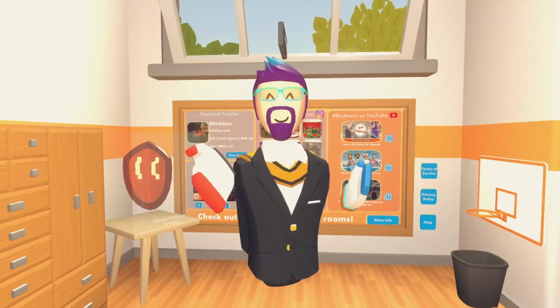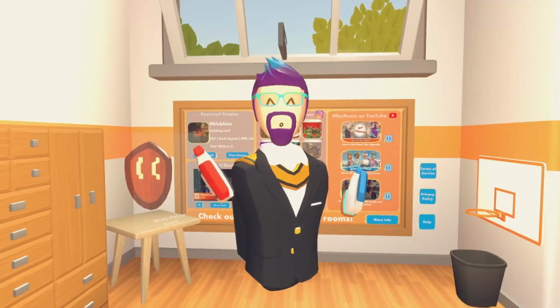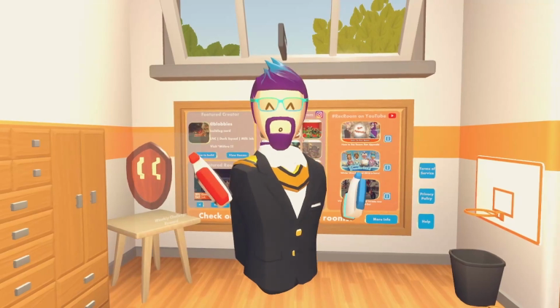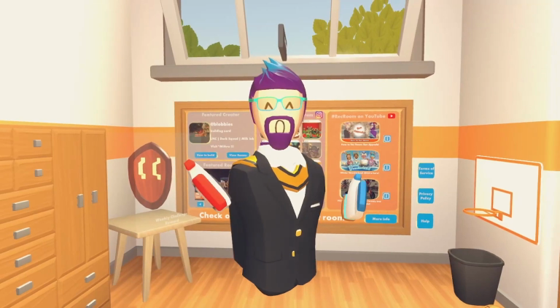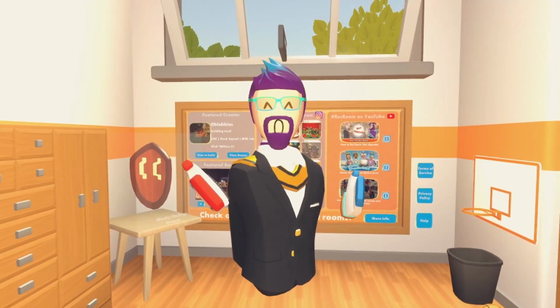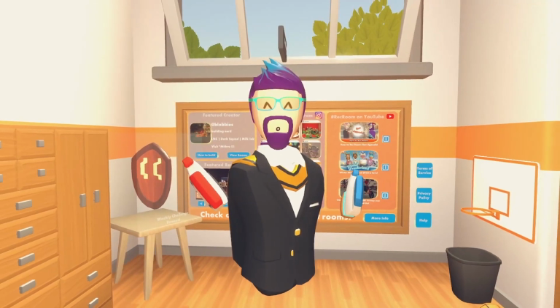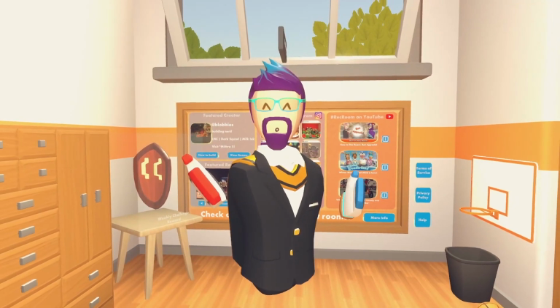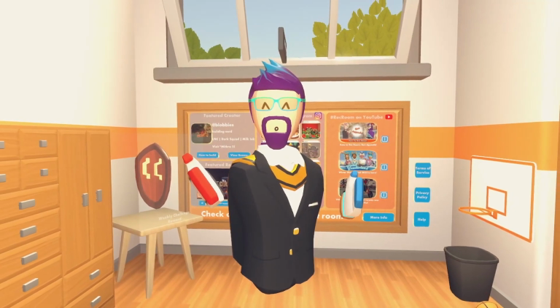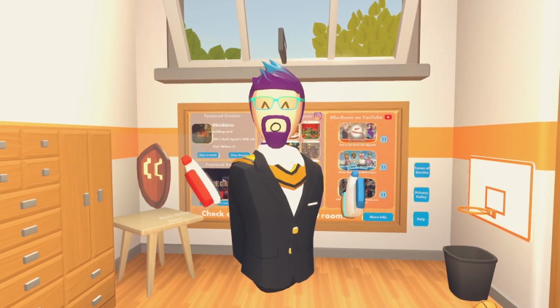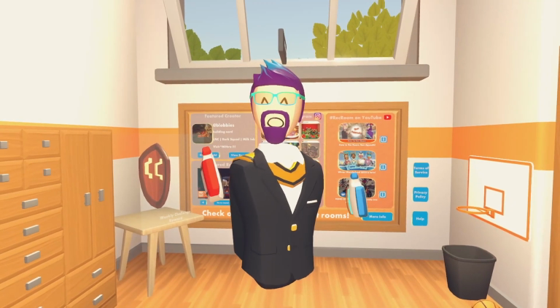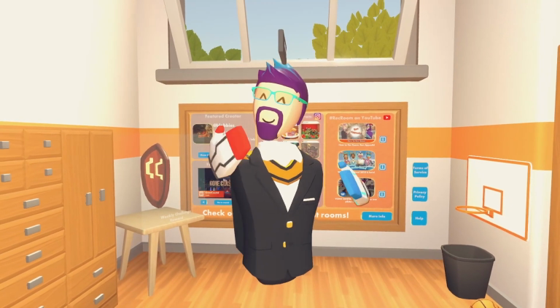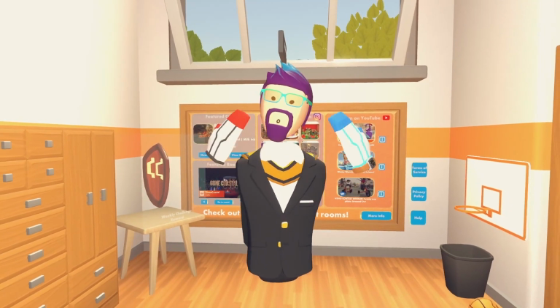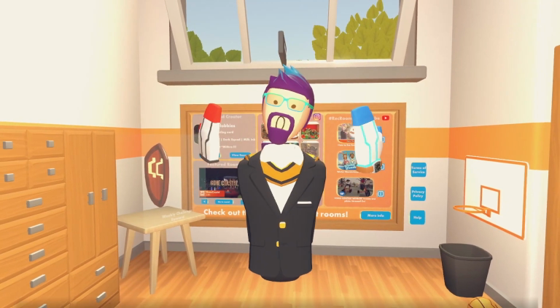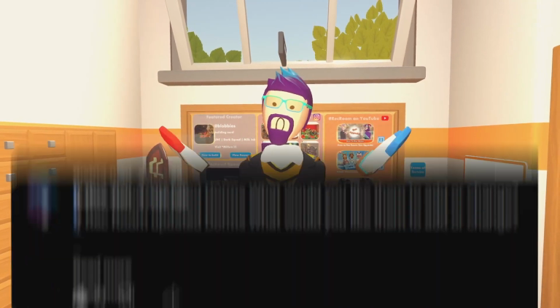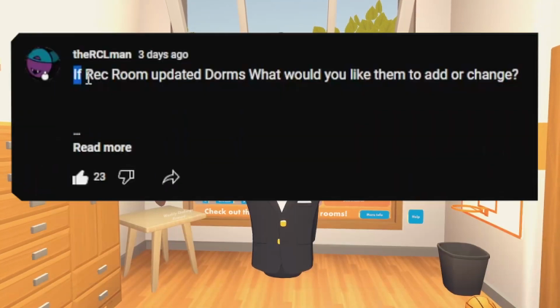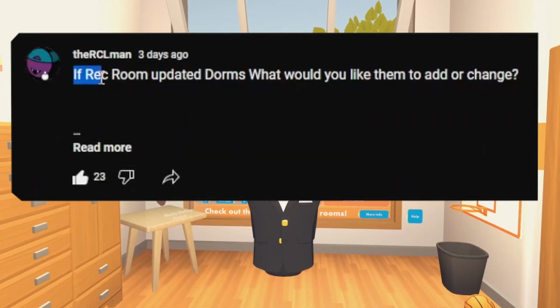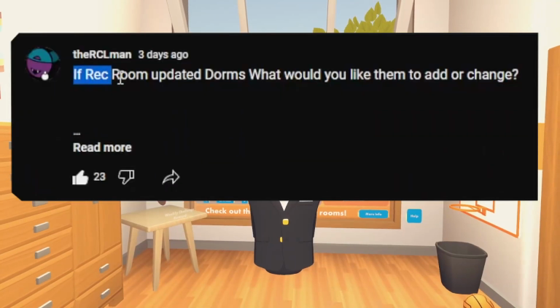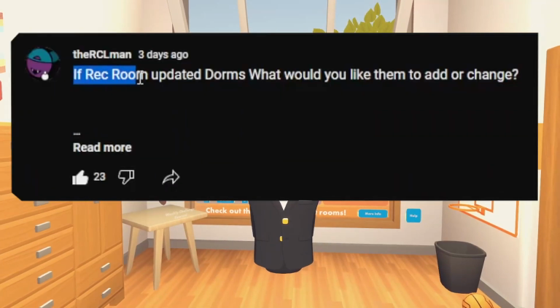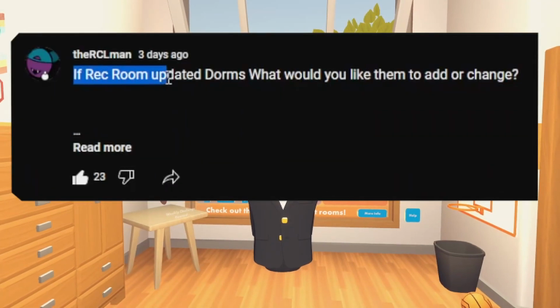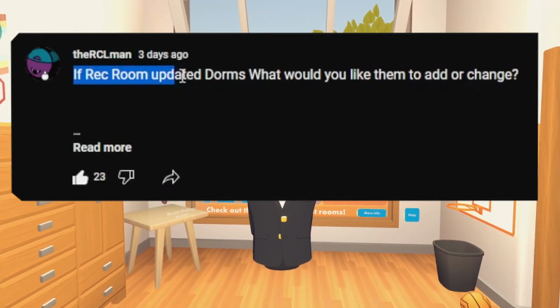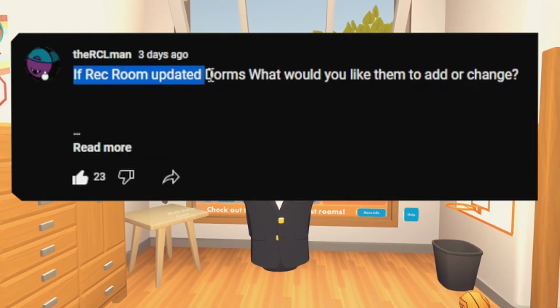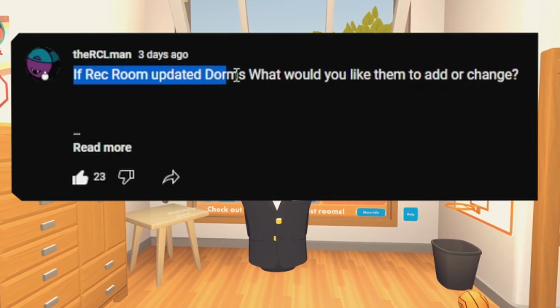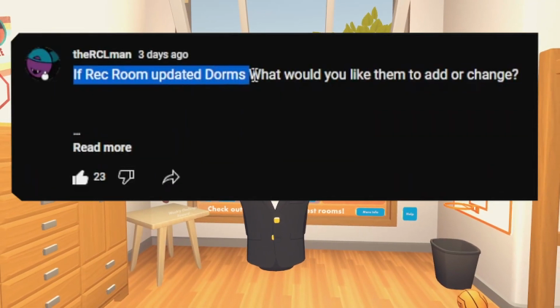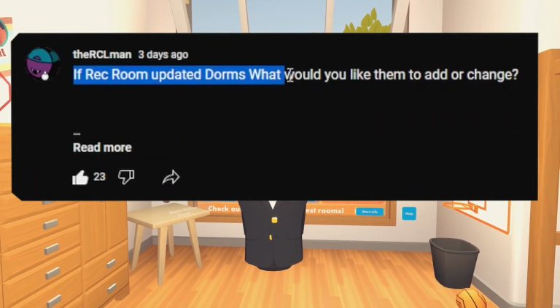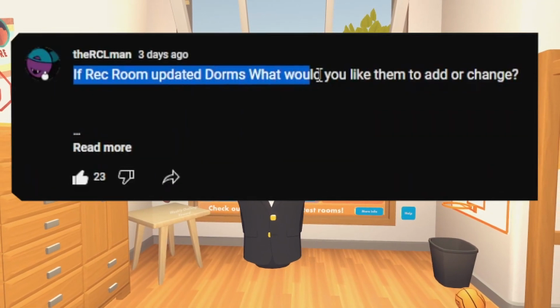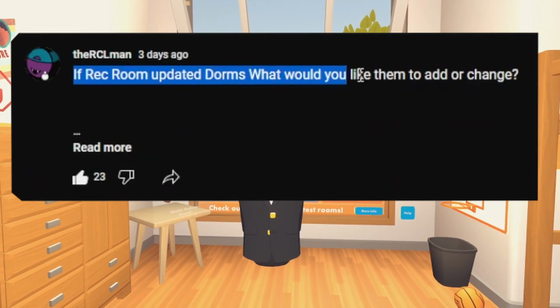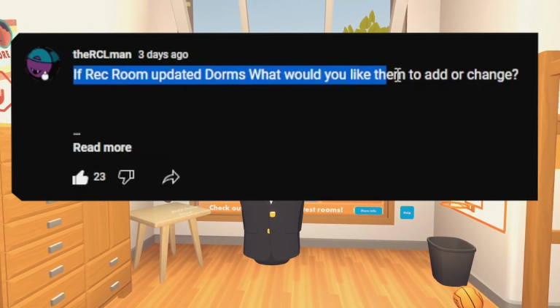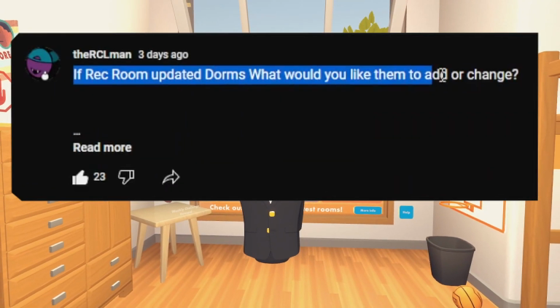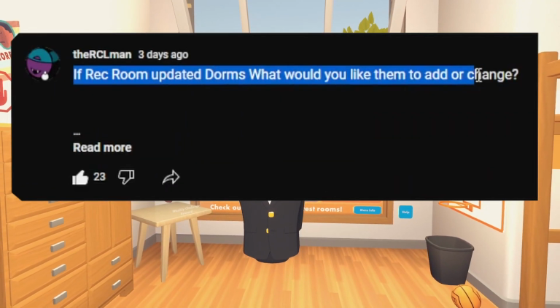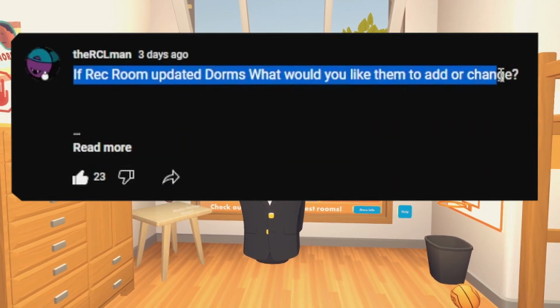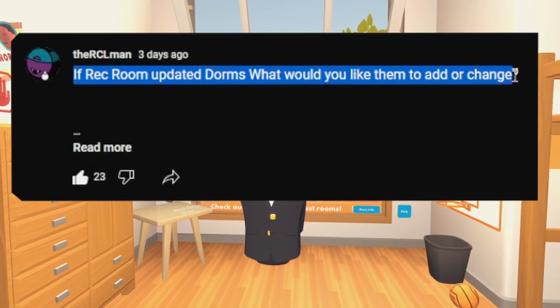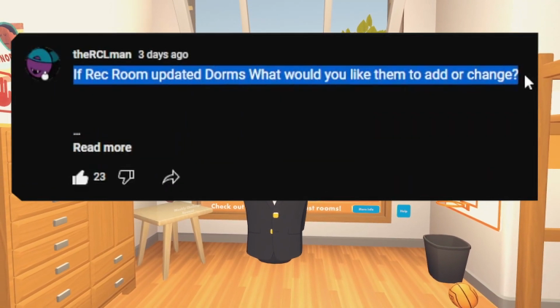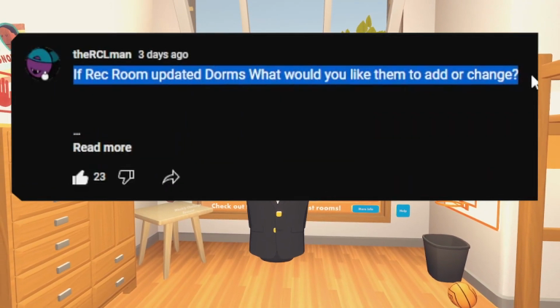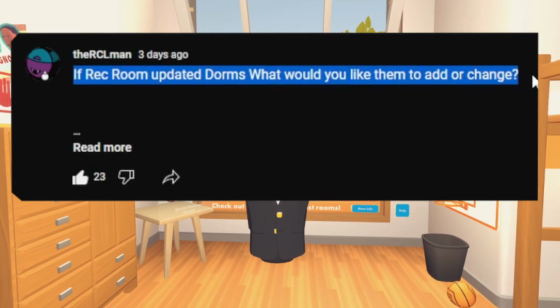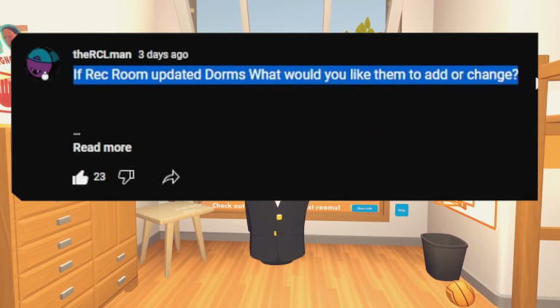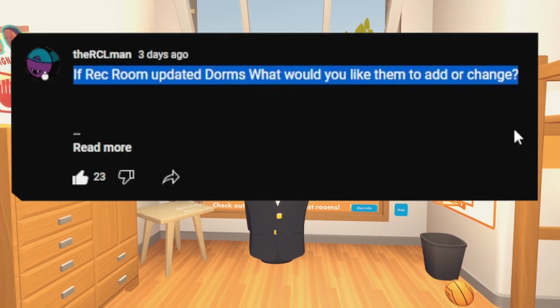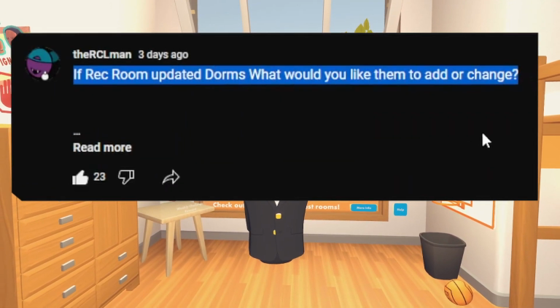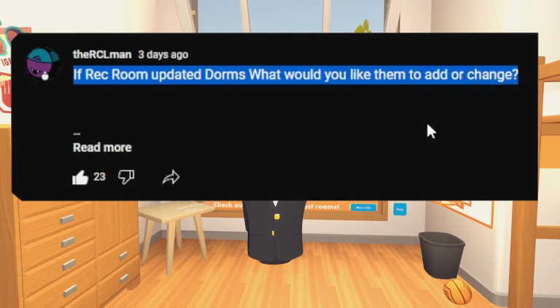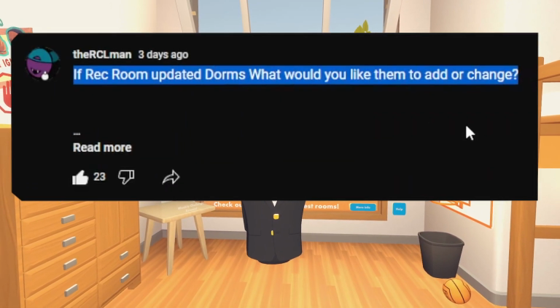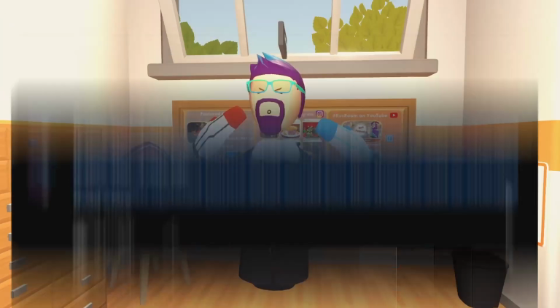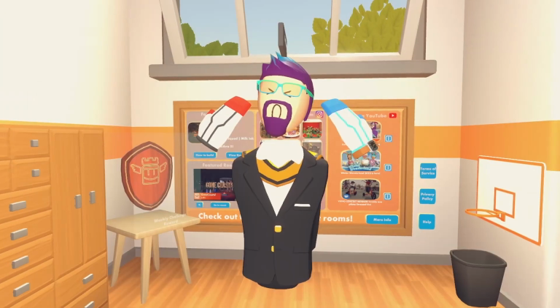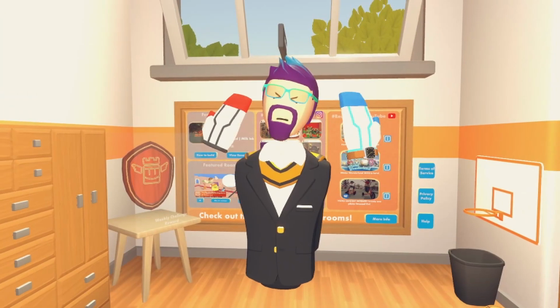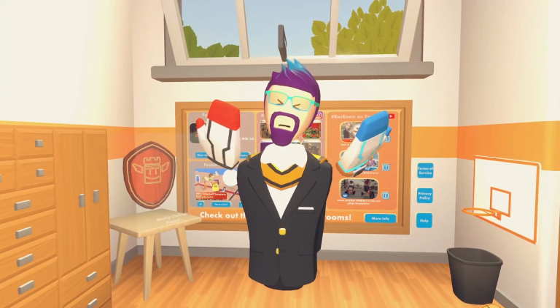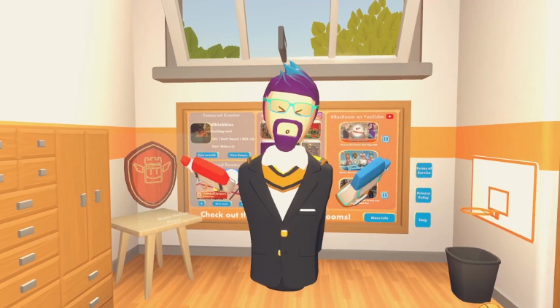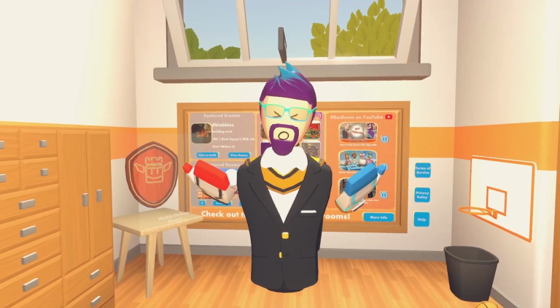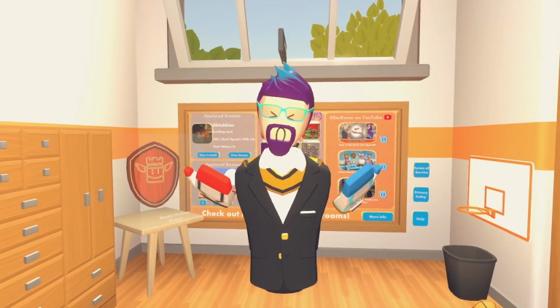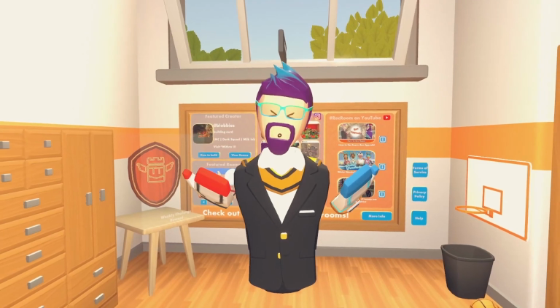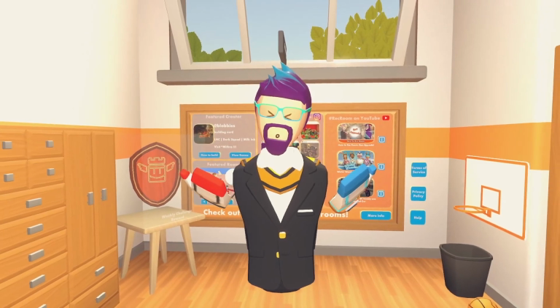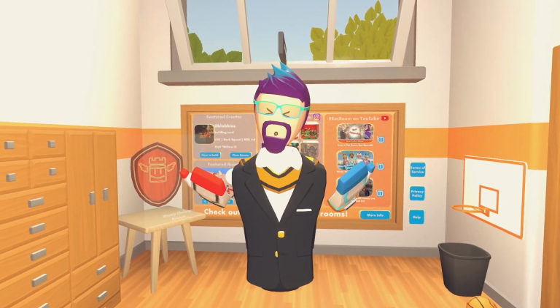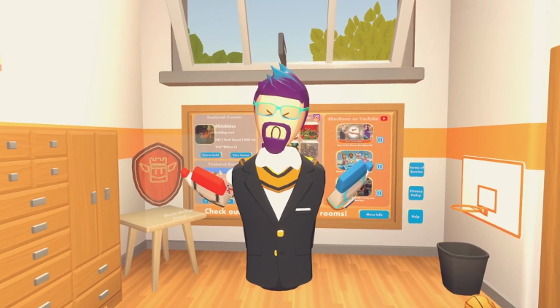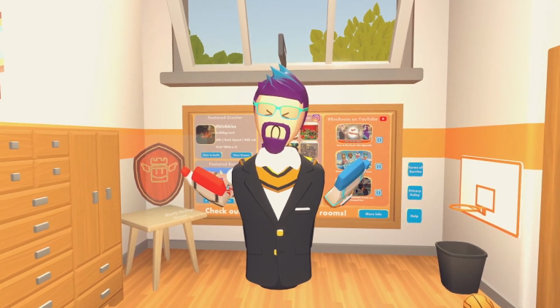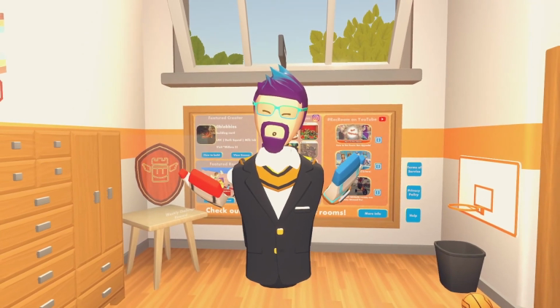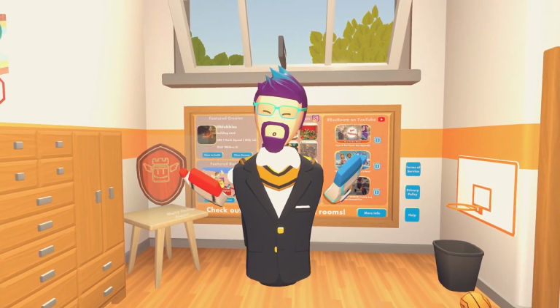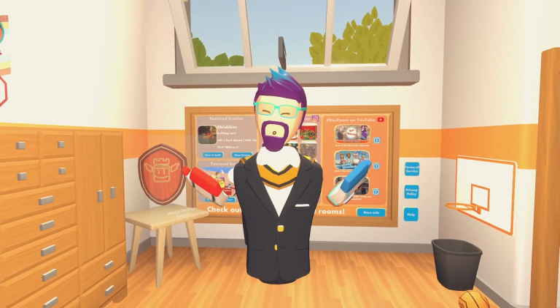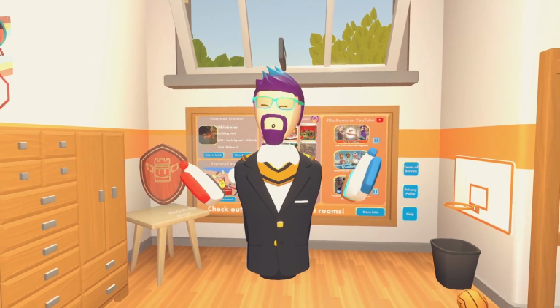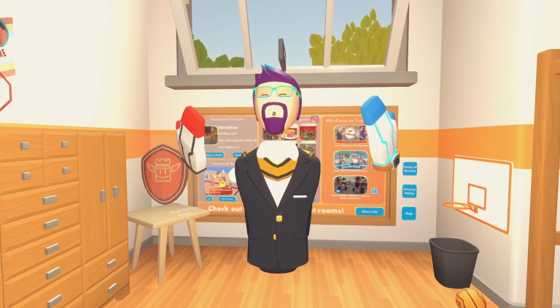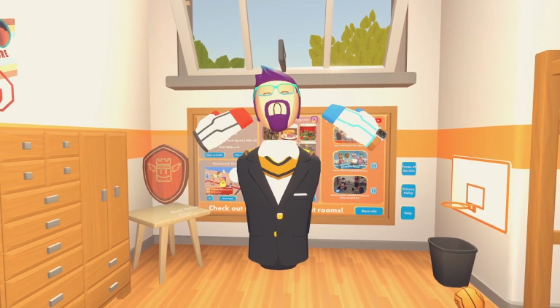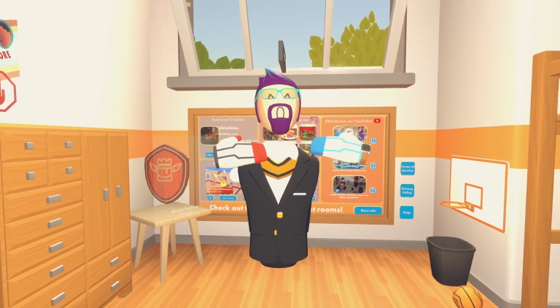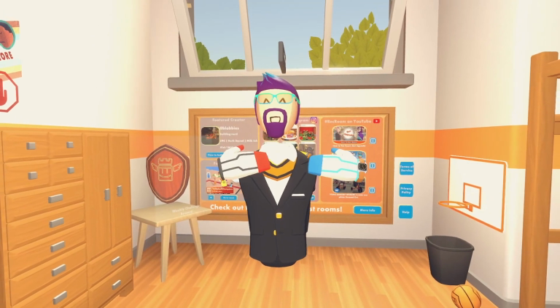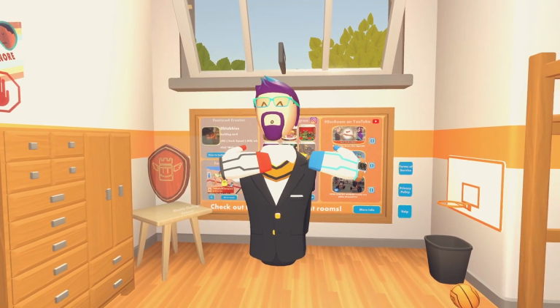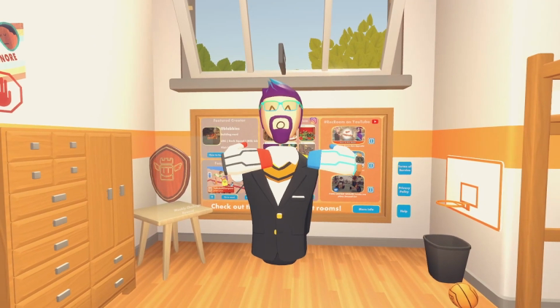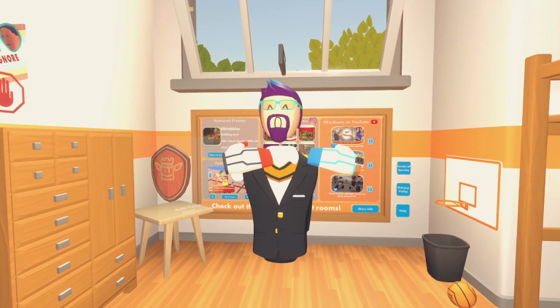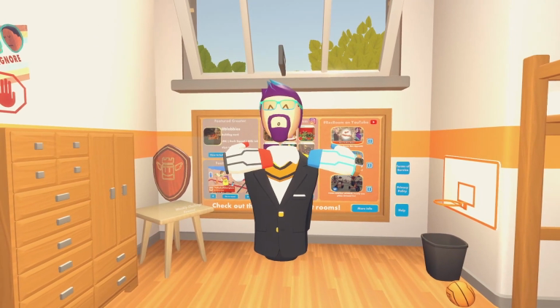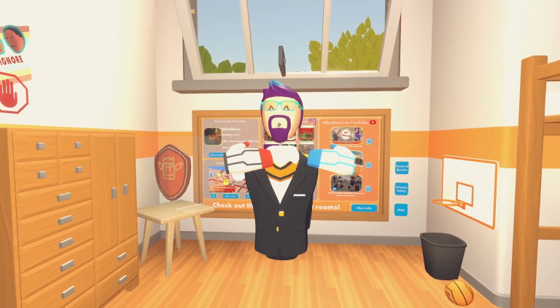In a recent community post, I asked how Rec Room could improve their dorm rooms, so today we'll go through some of your answers and I've got some of mine.